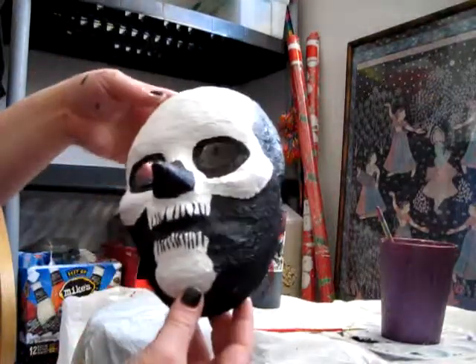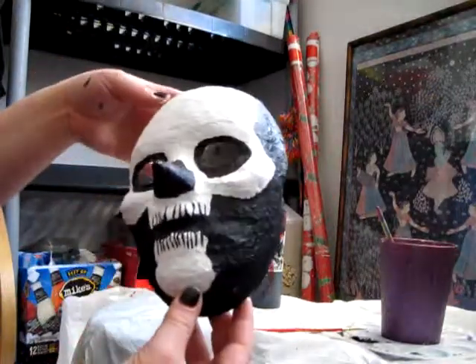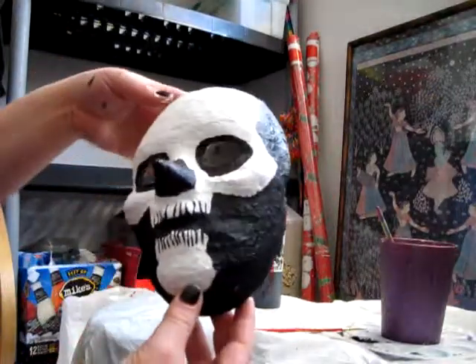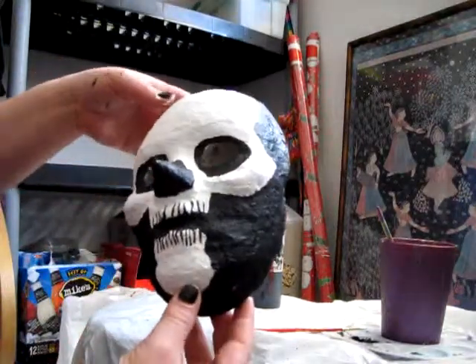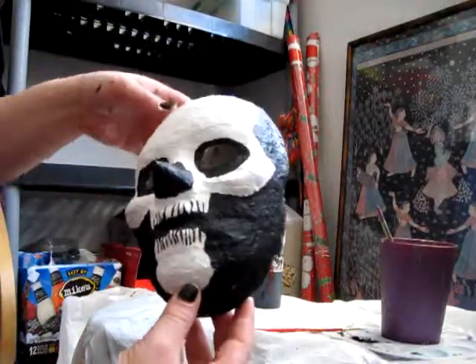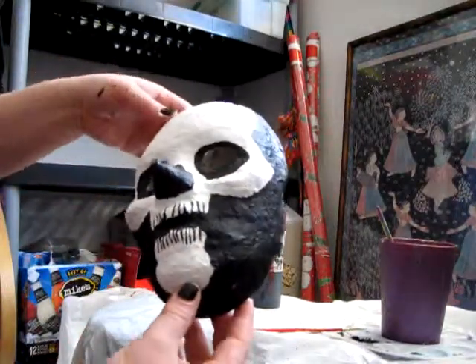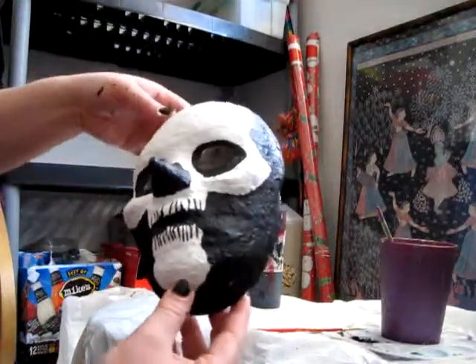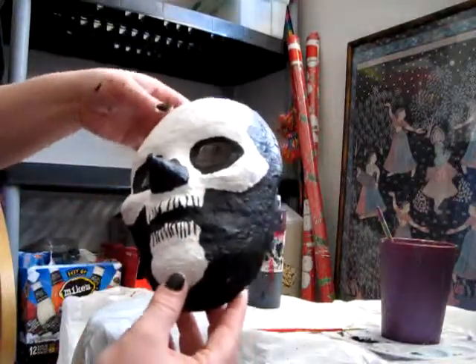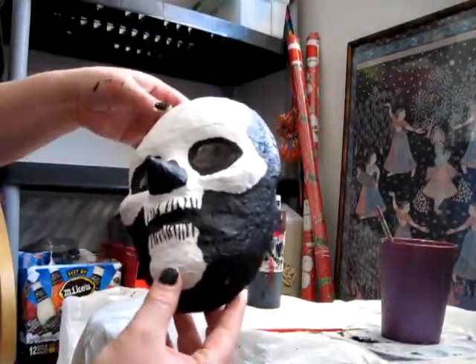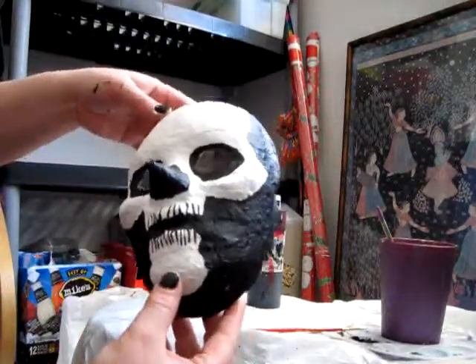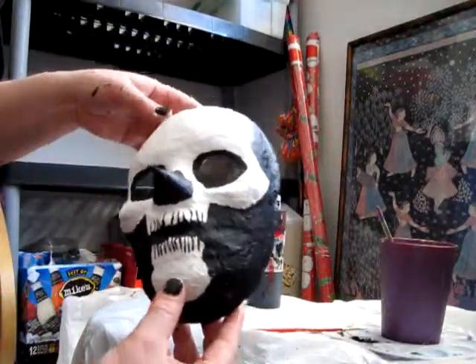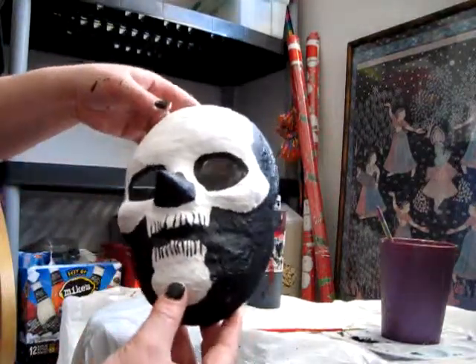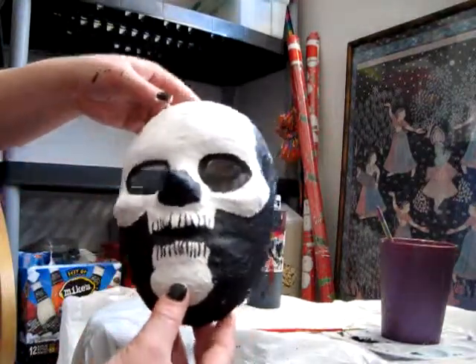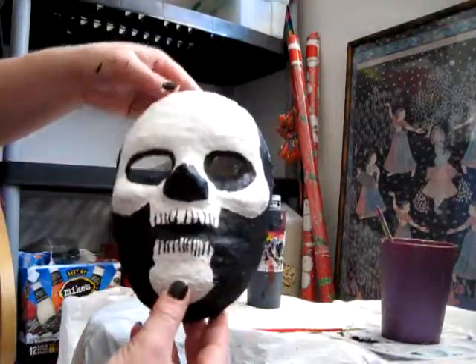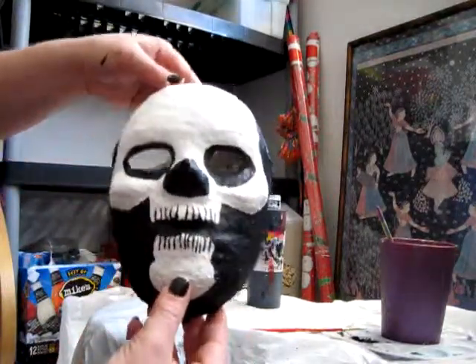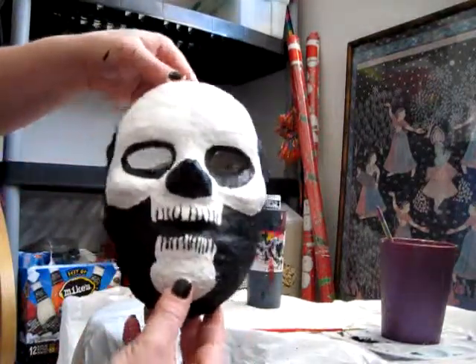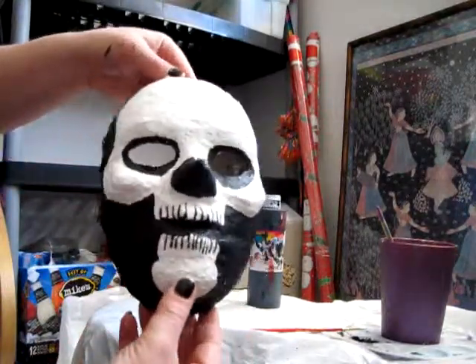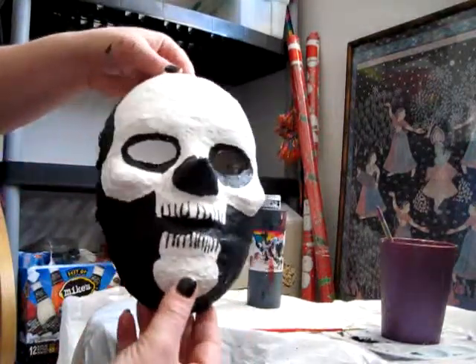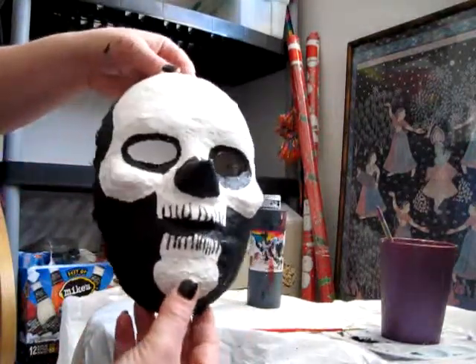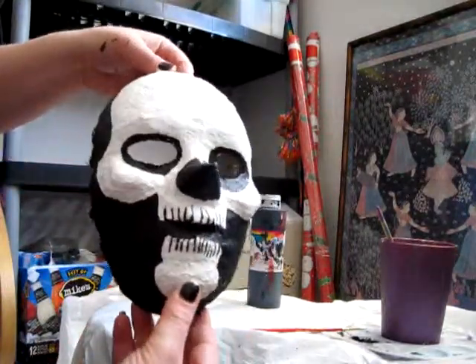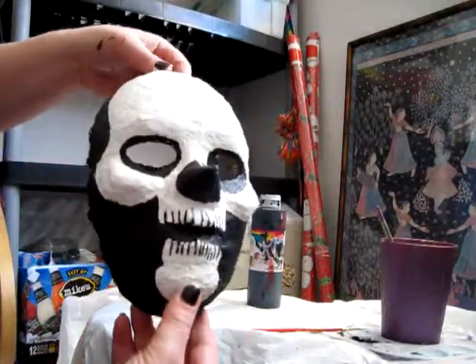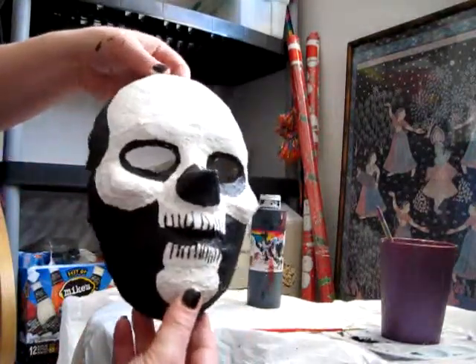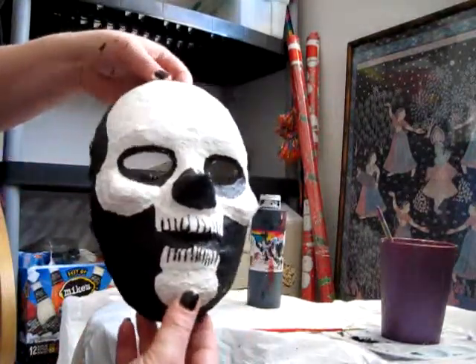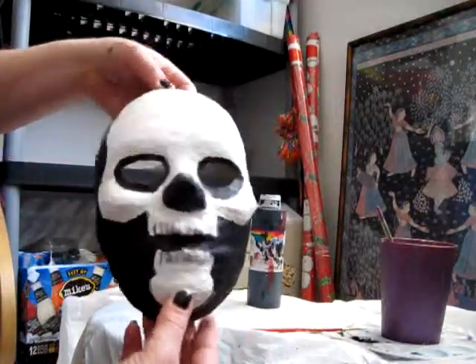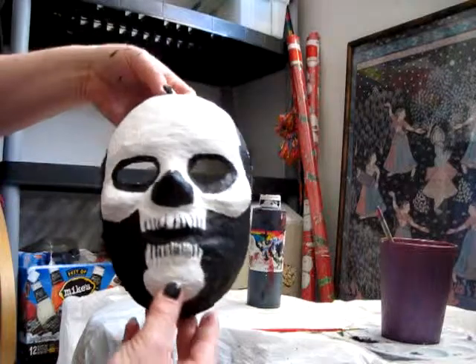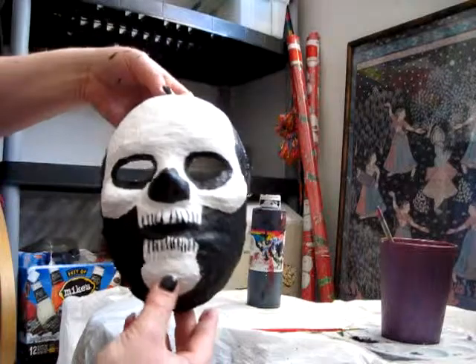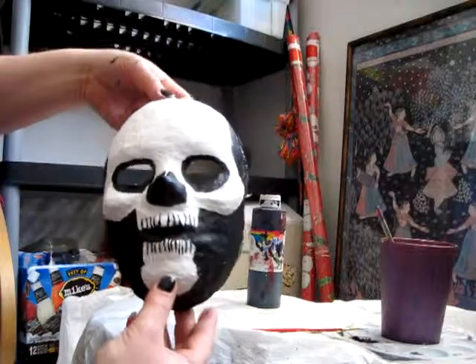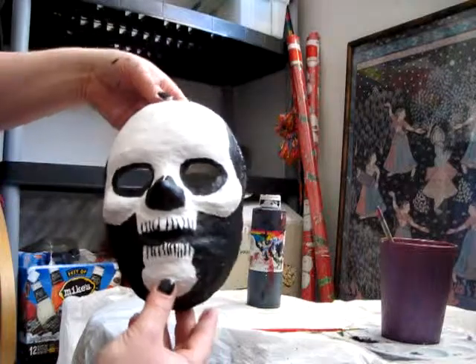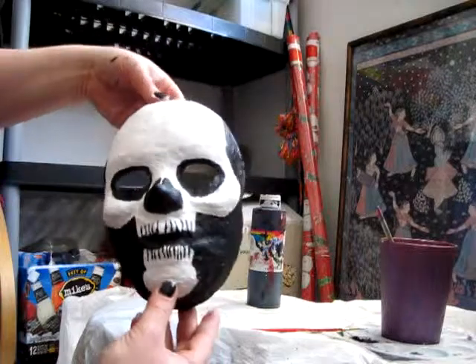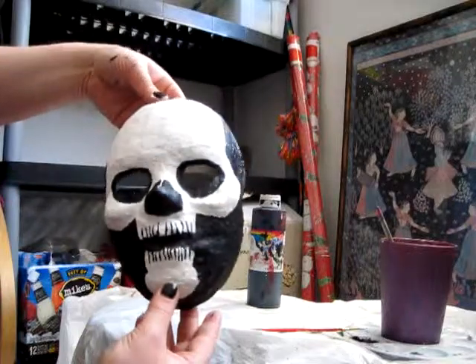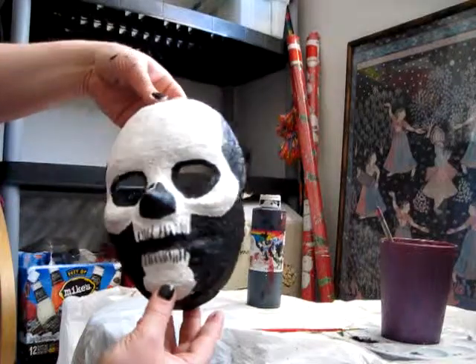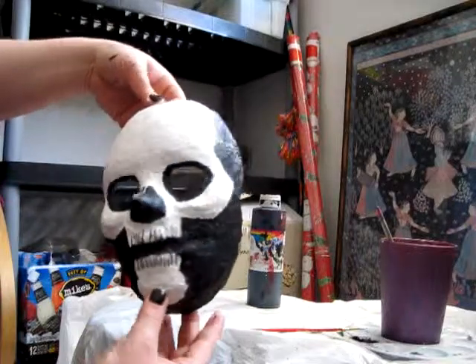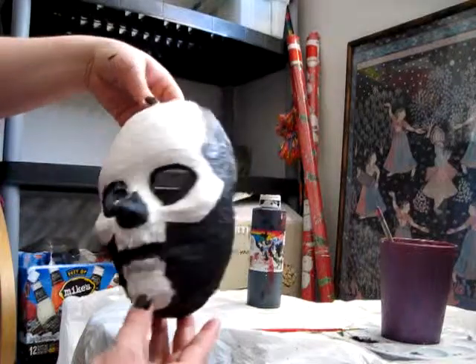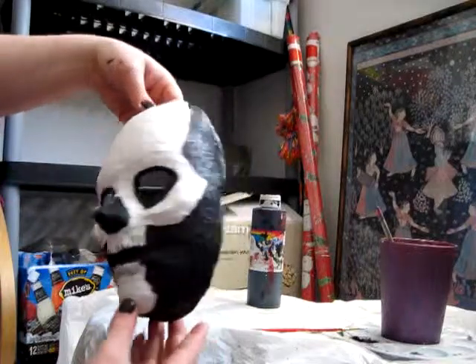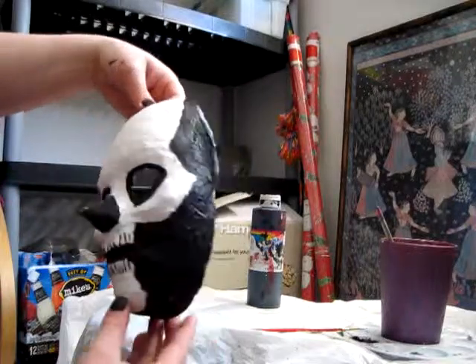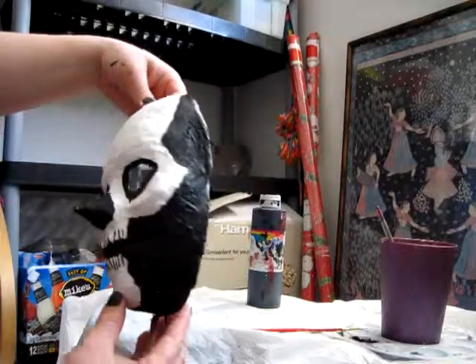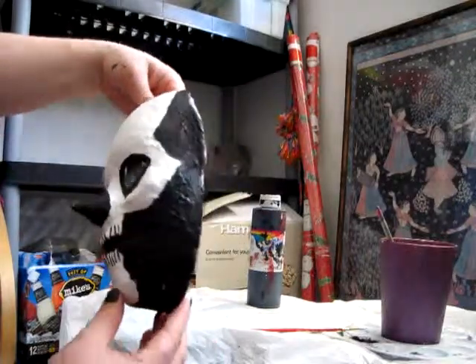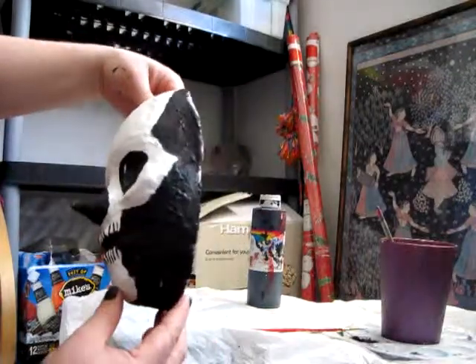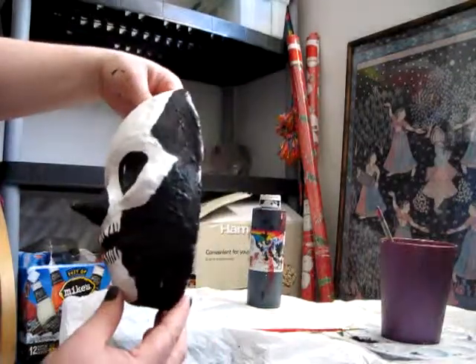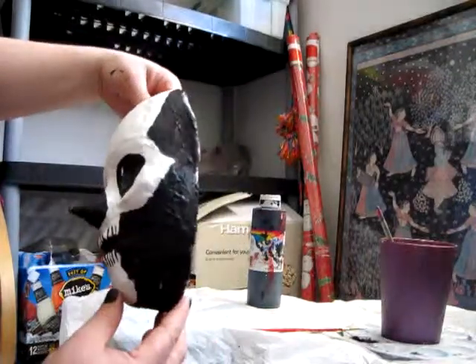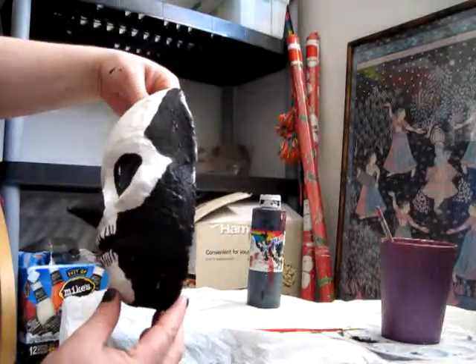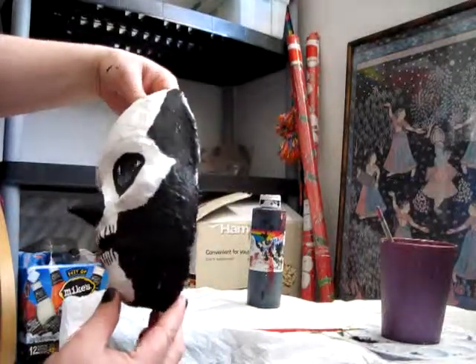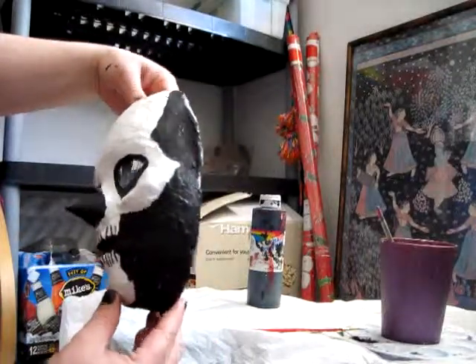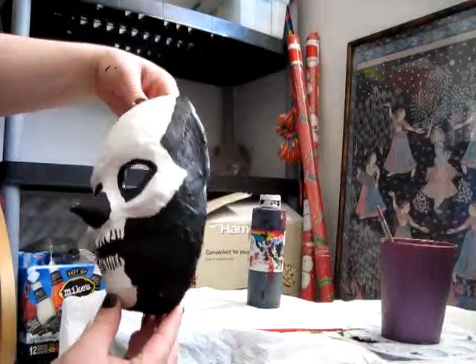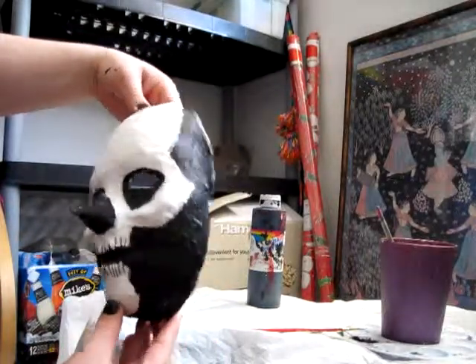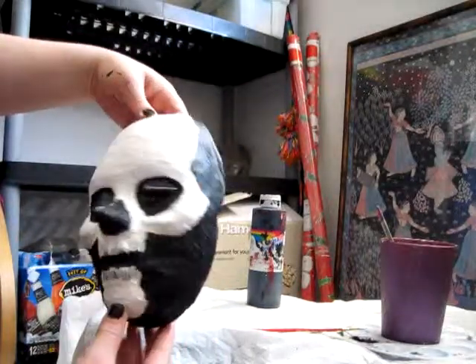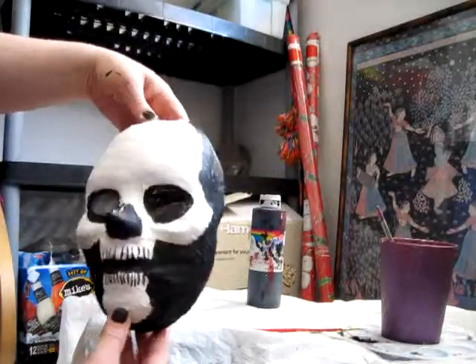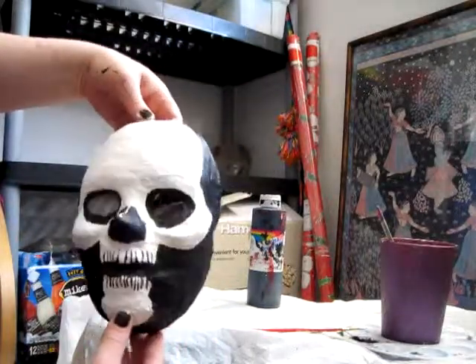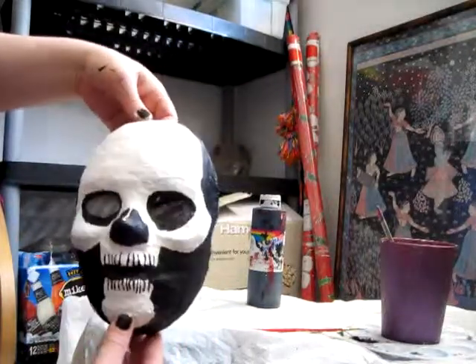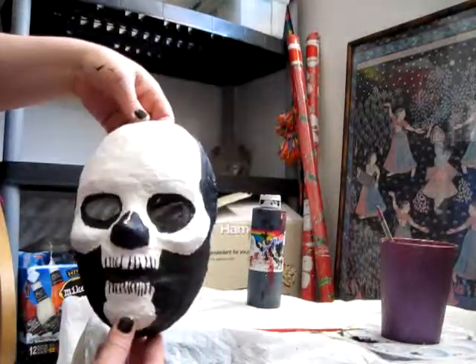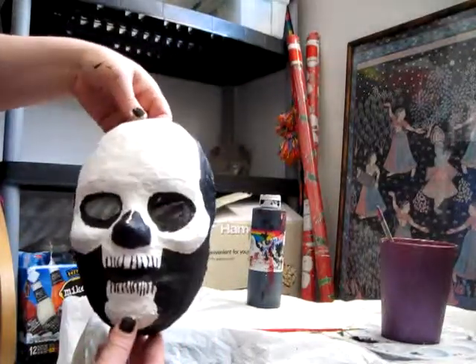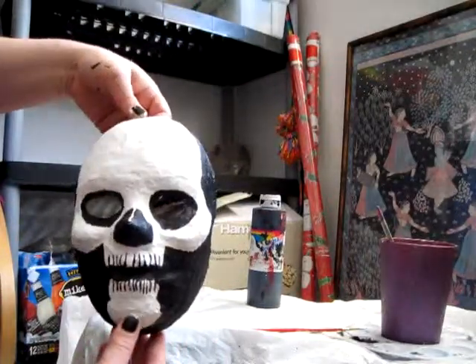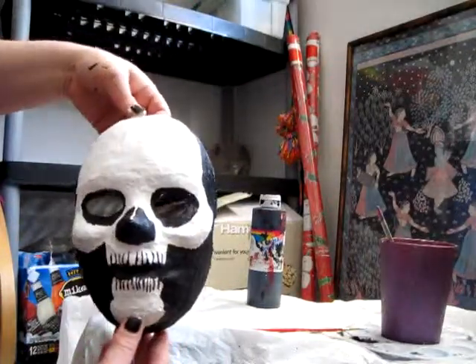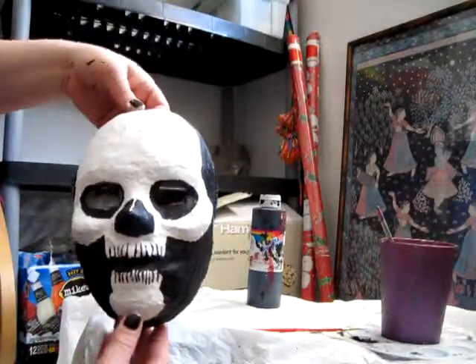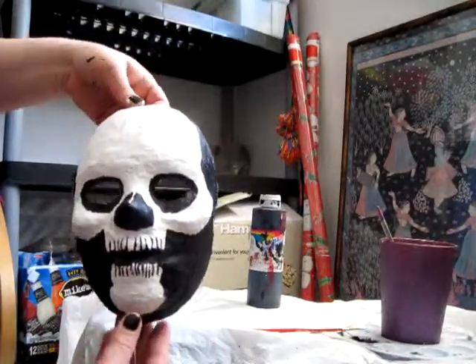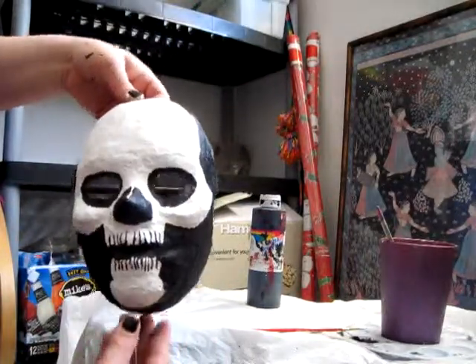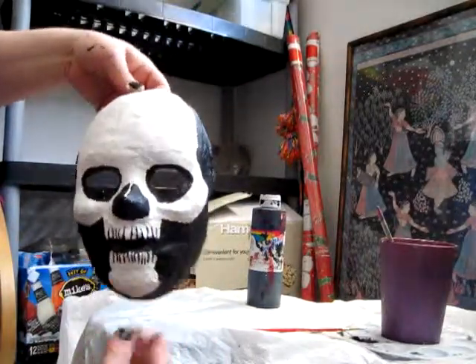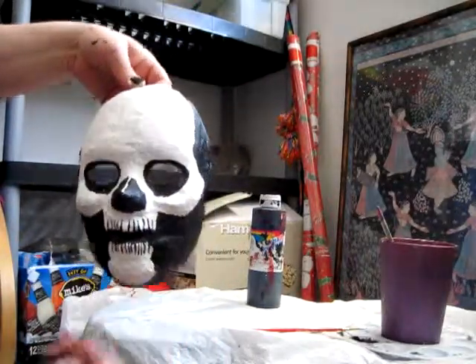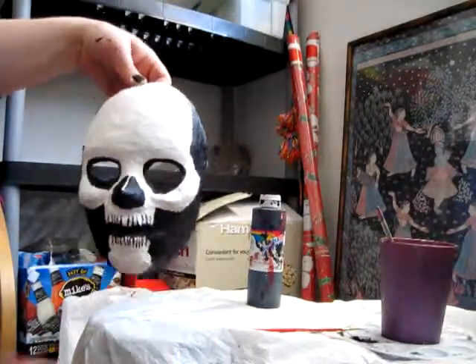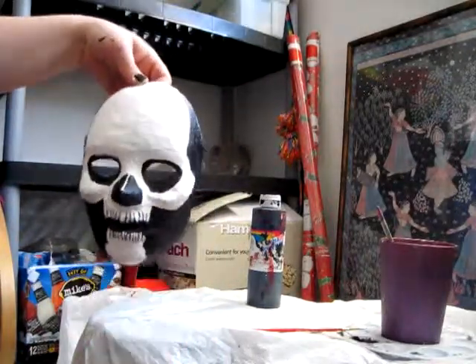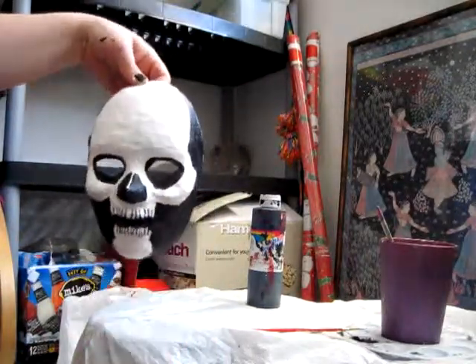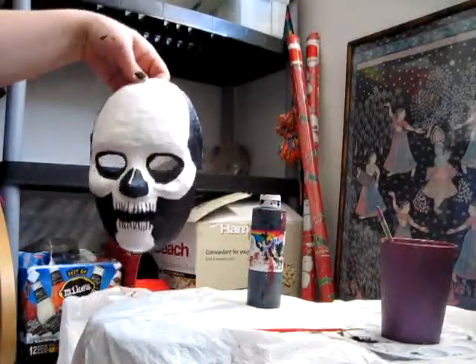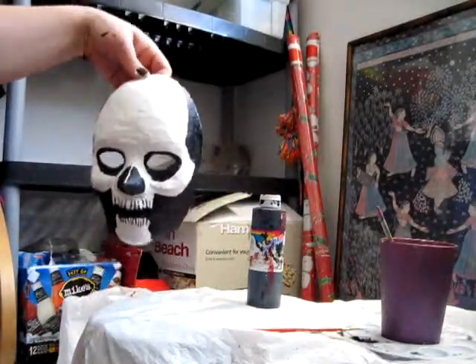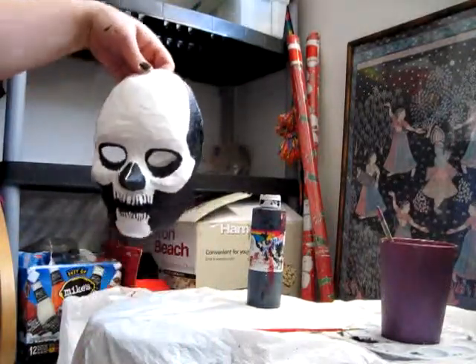Now we've got him all painted up. He looks pretty good.